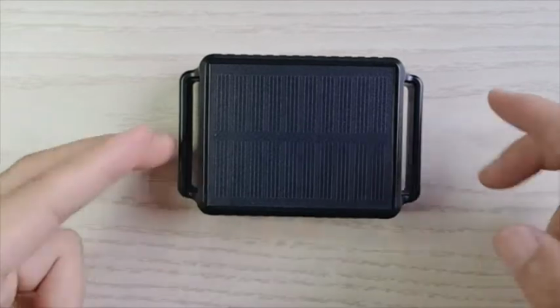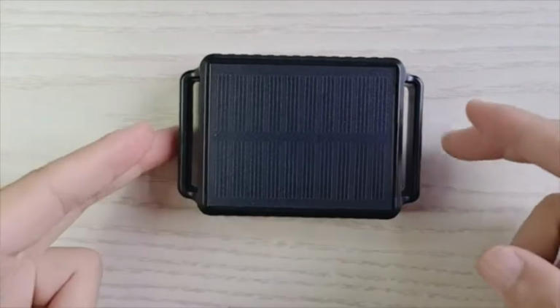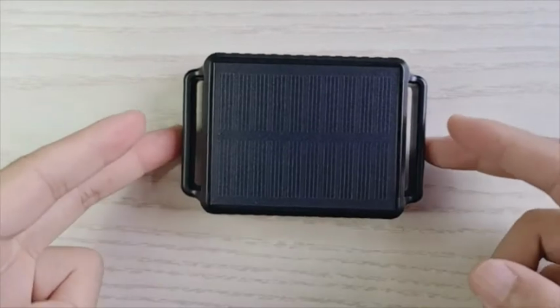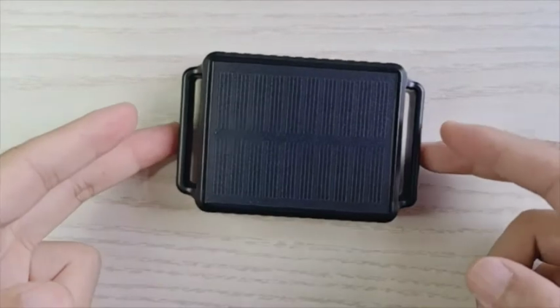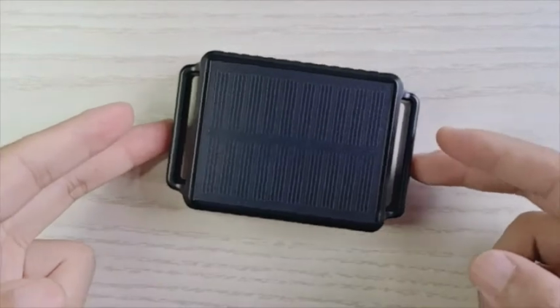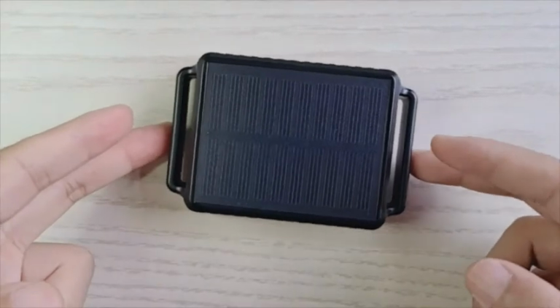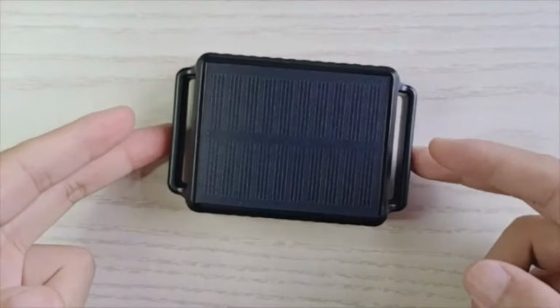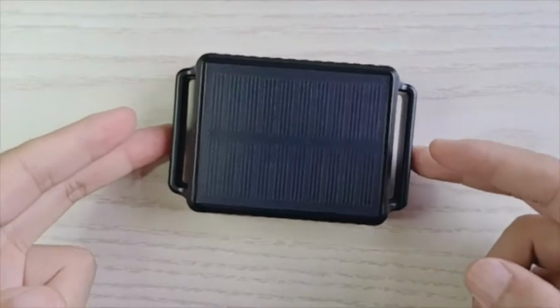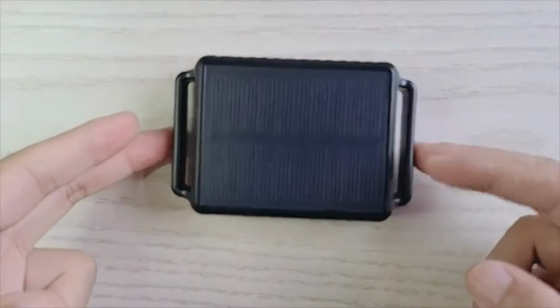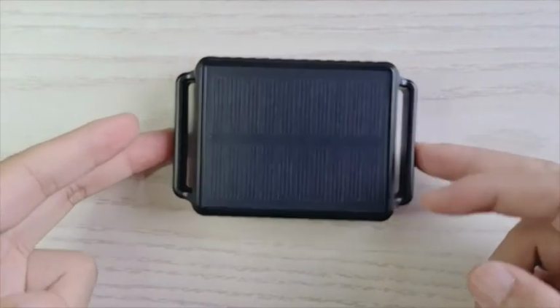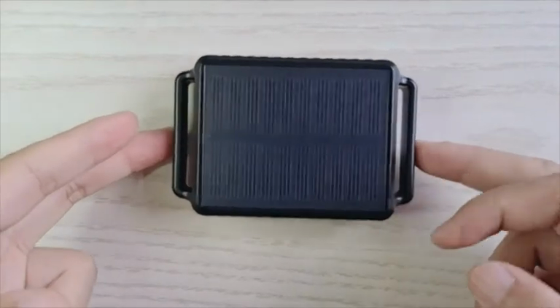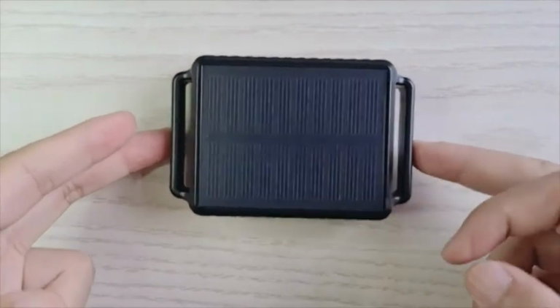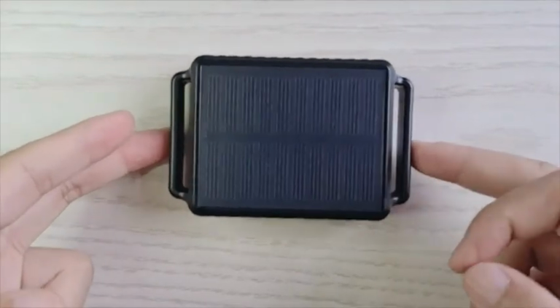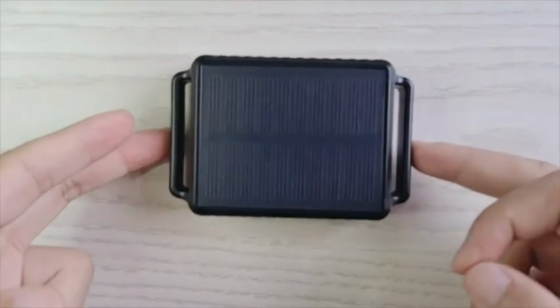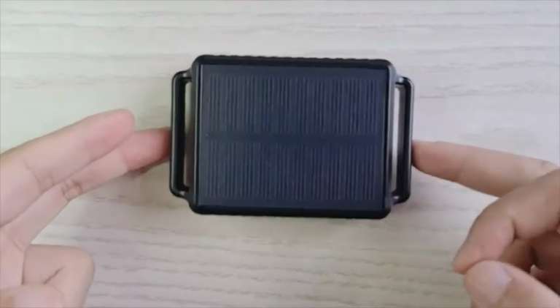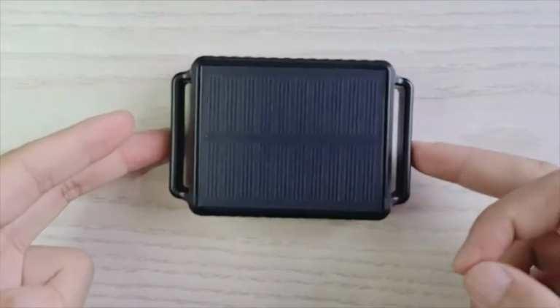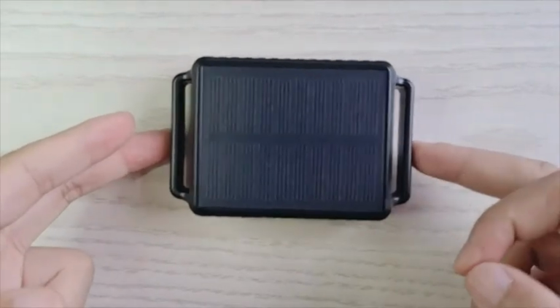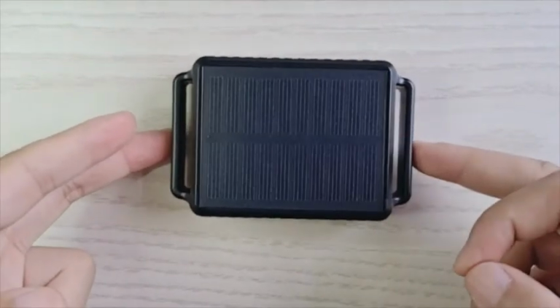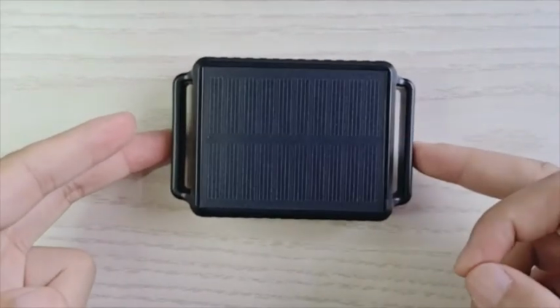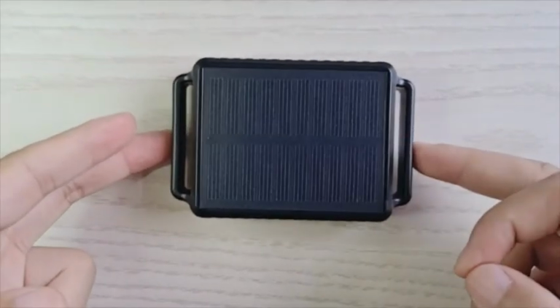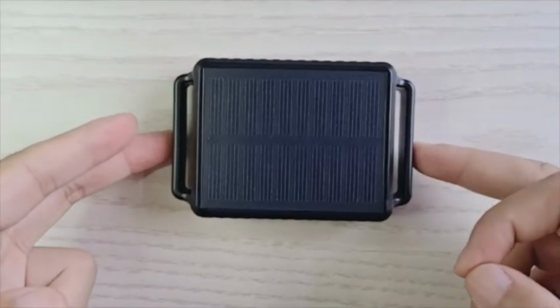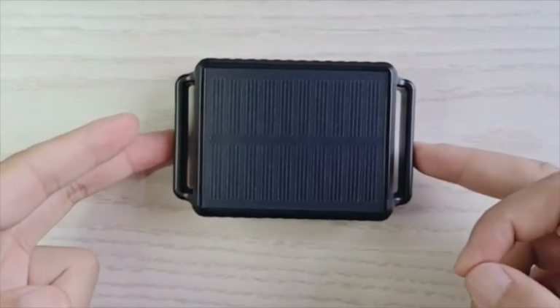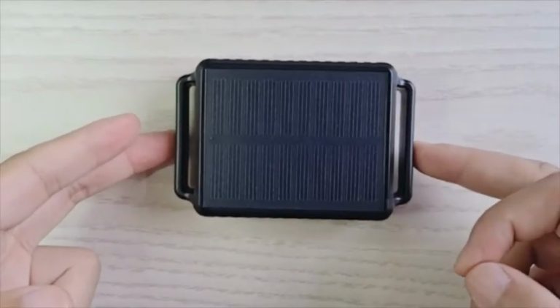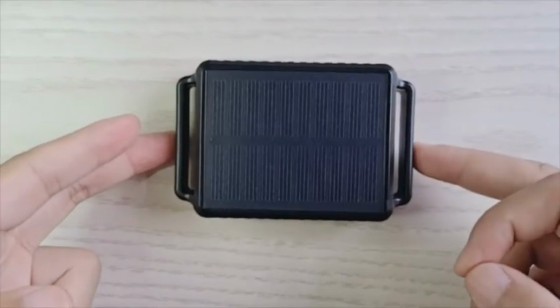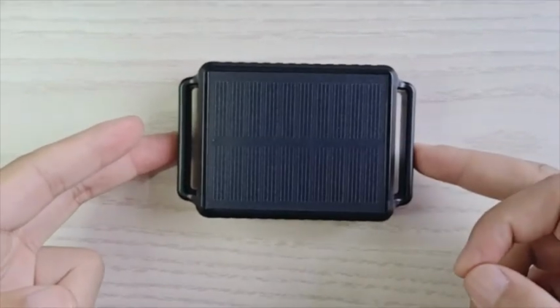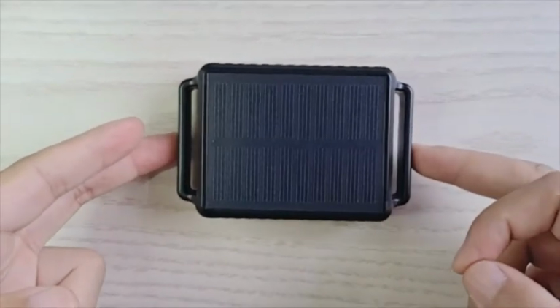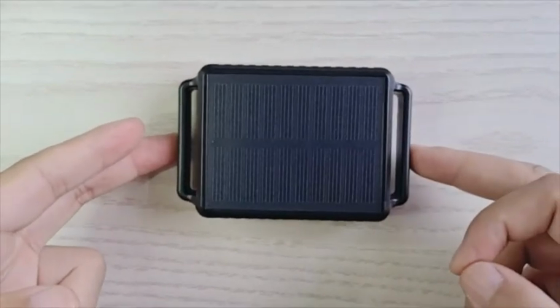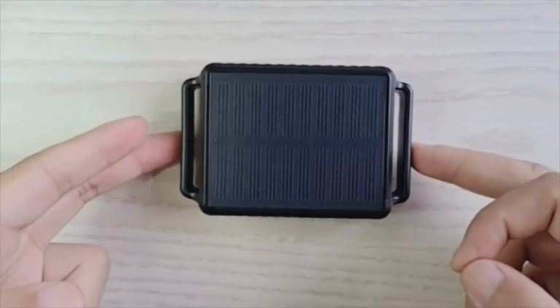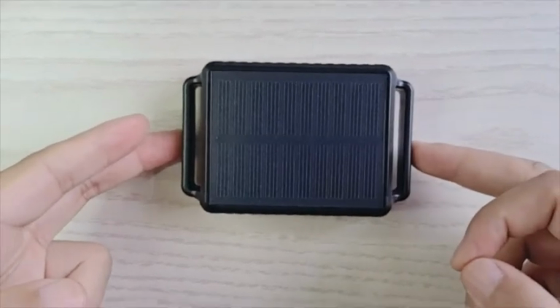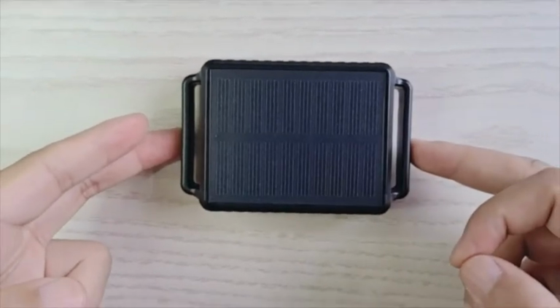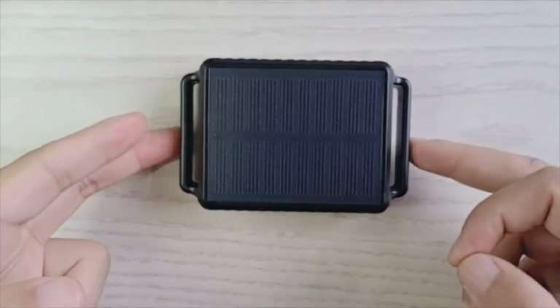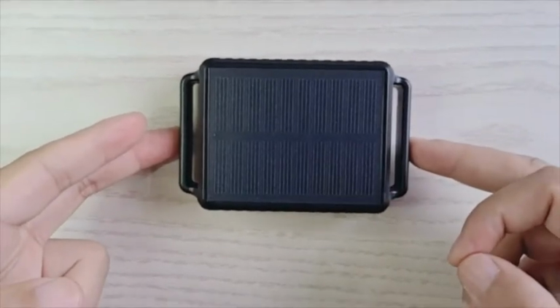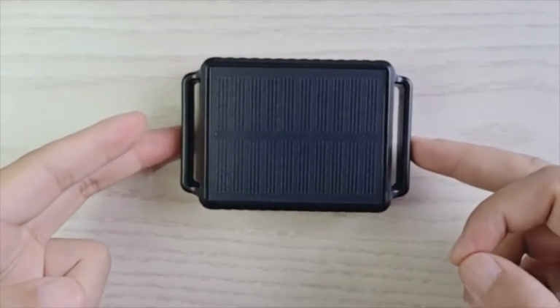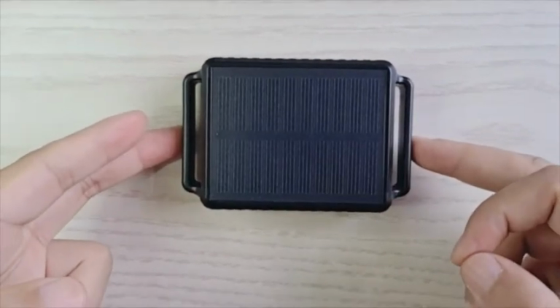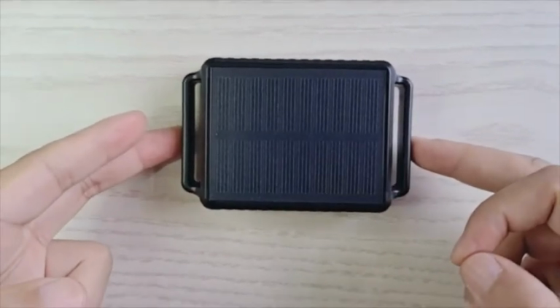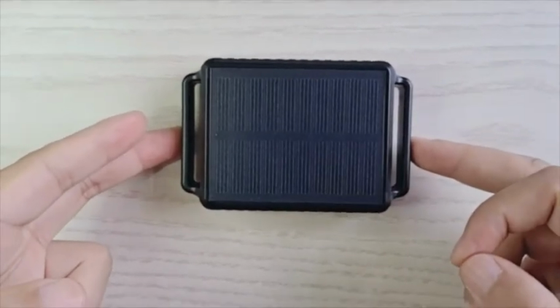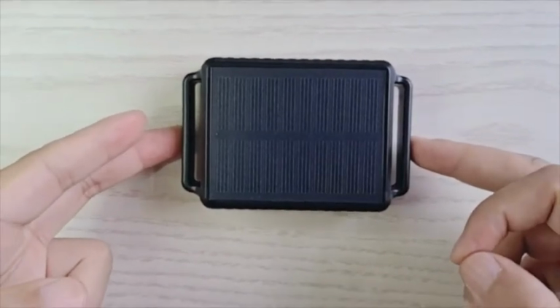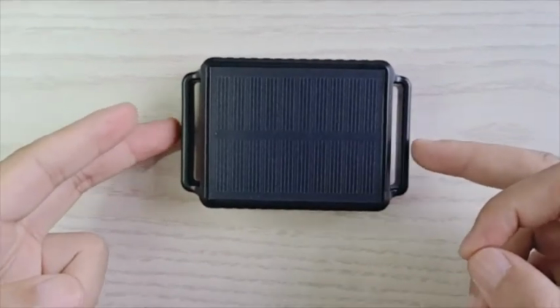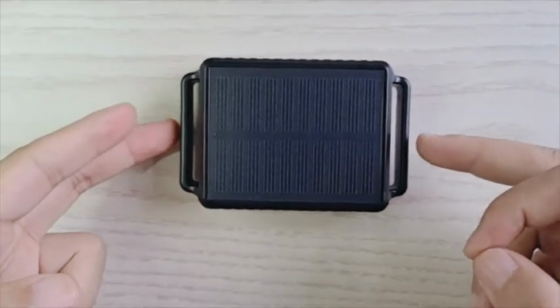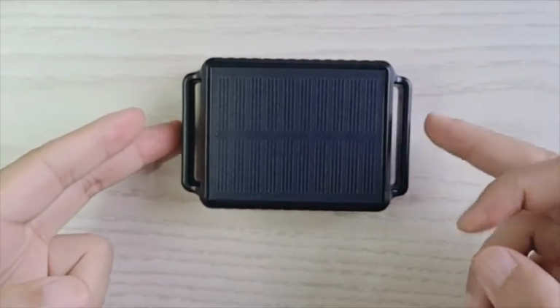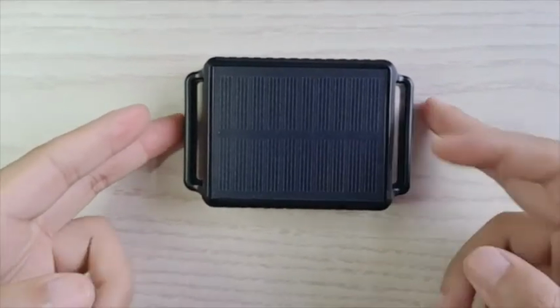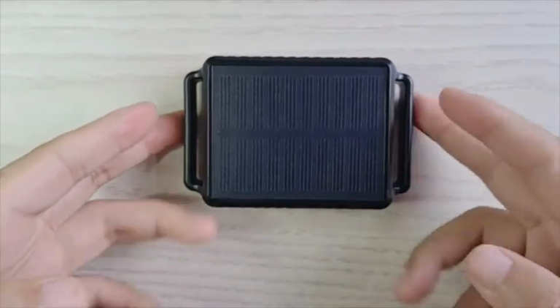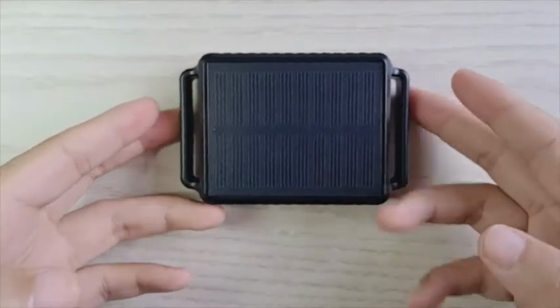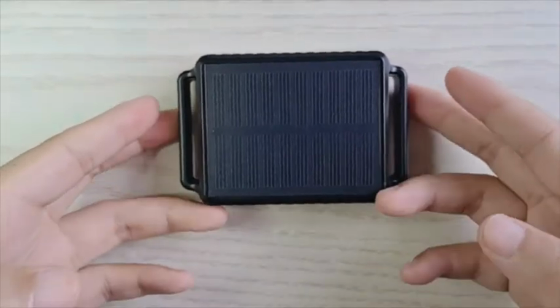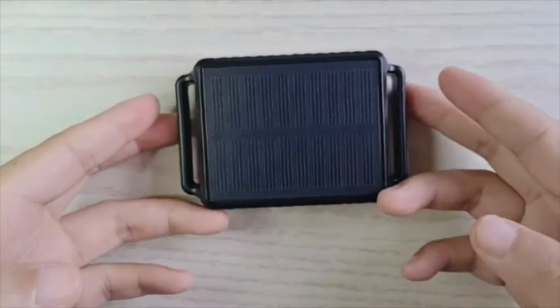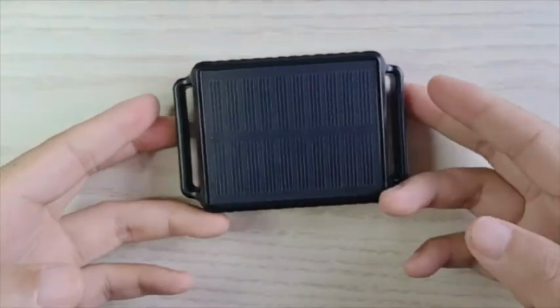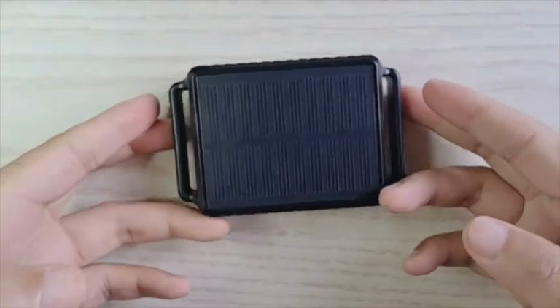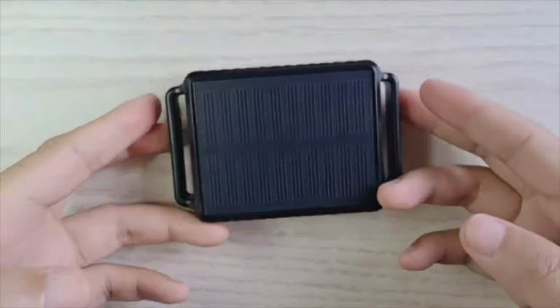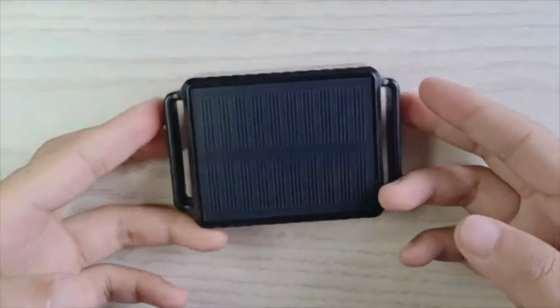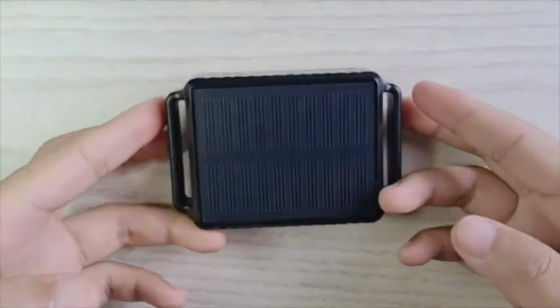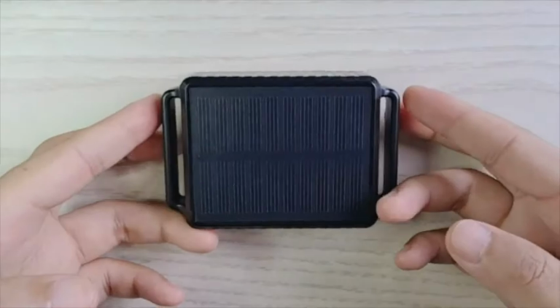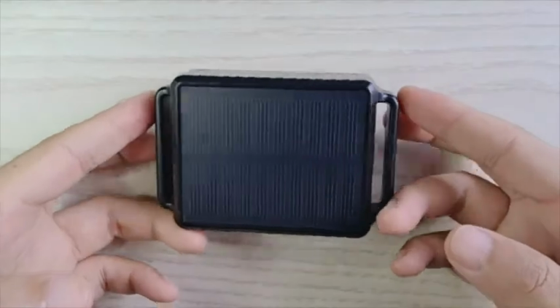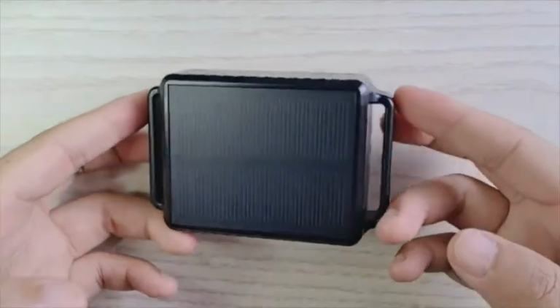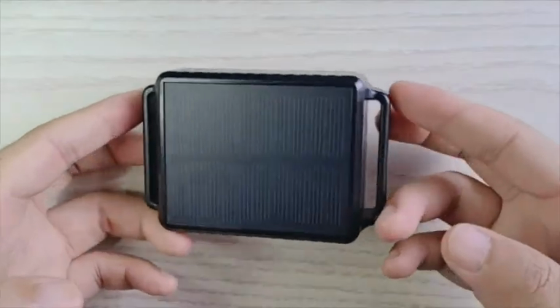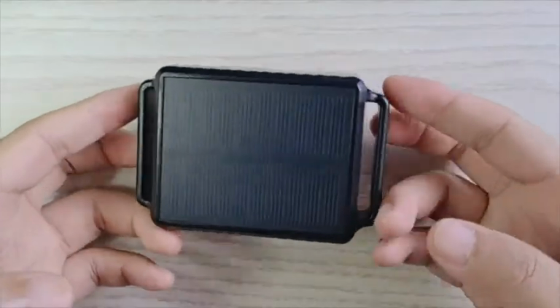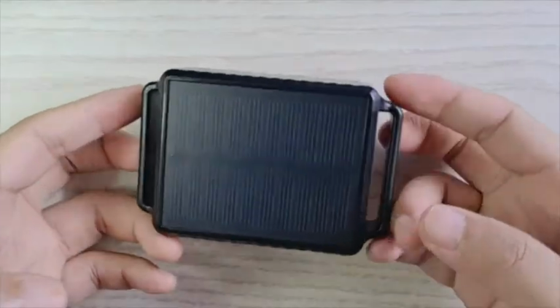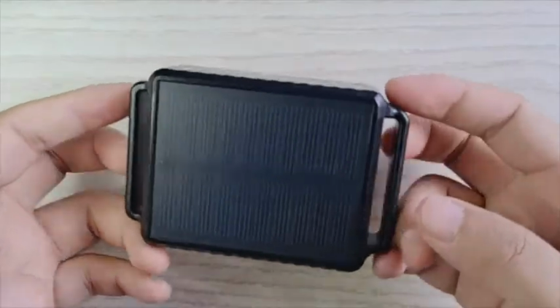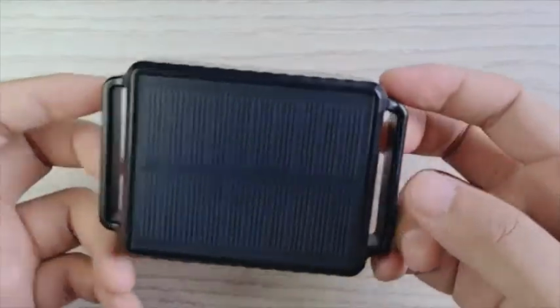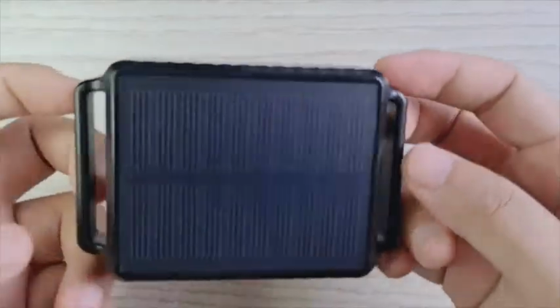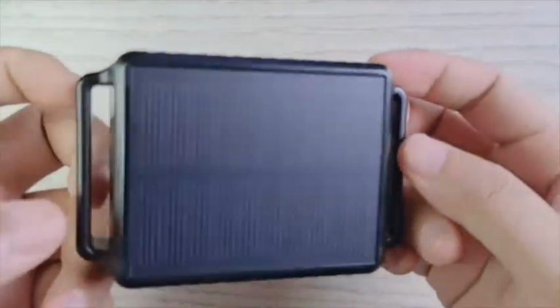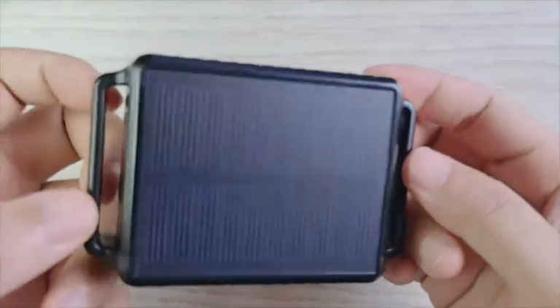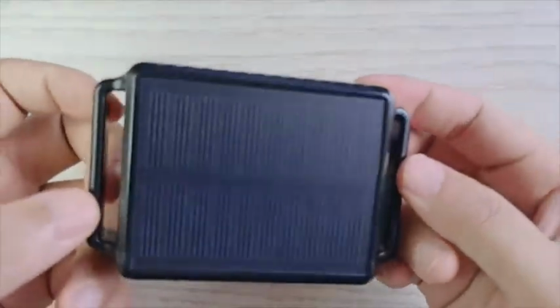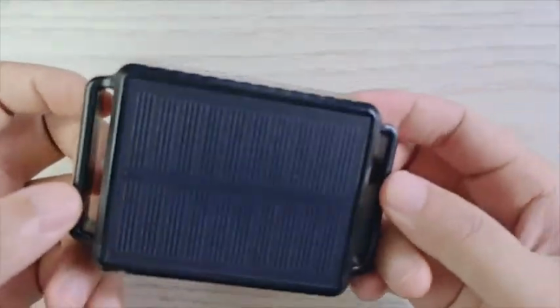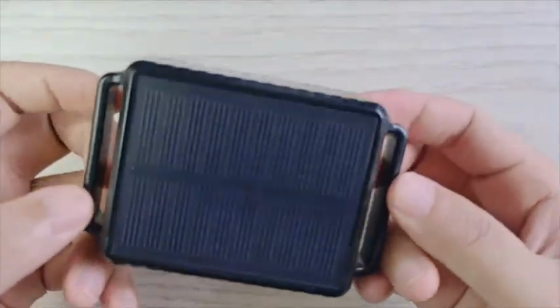The device is IP68 waterproof, so it can work in rain and underwater.